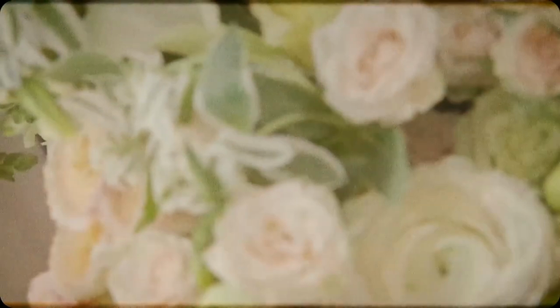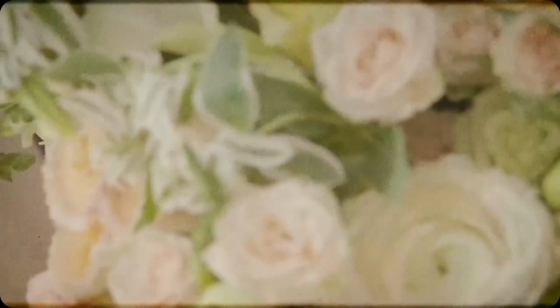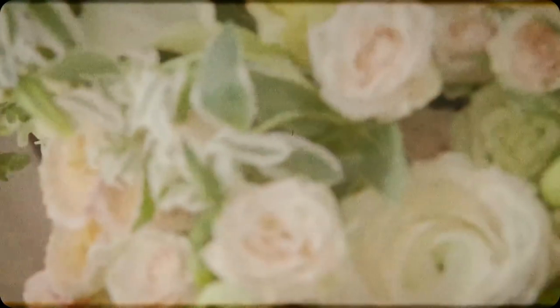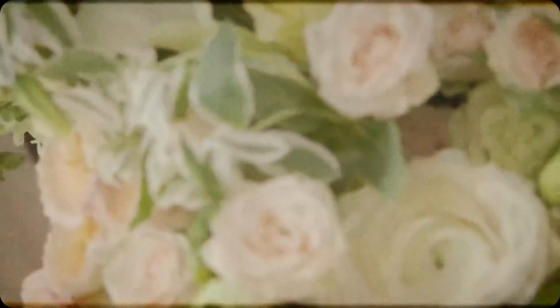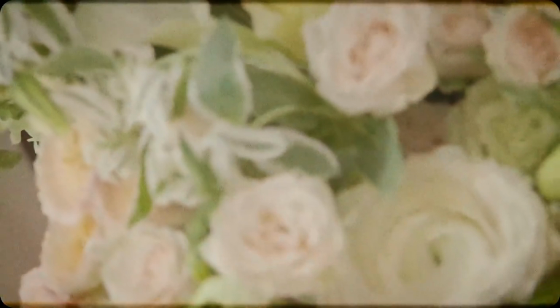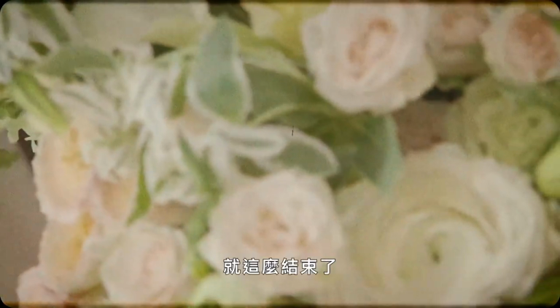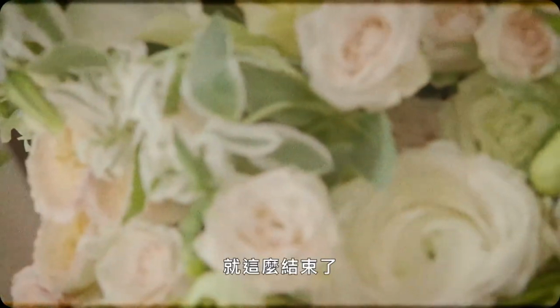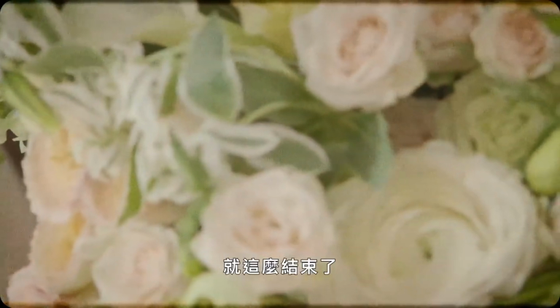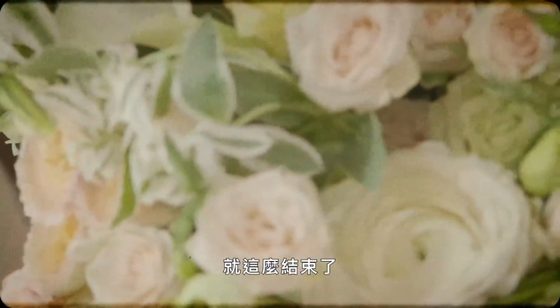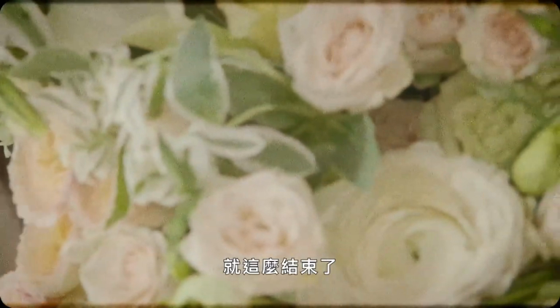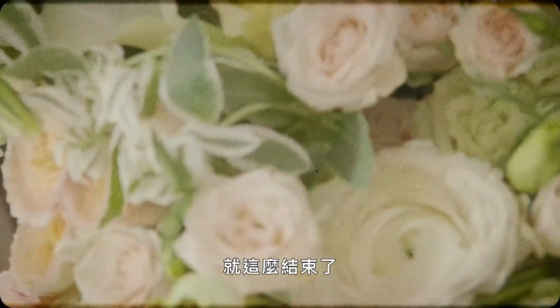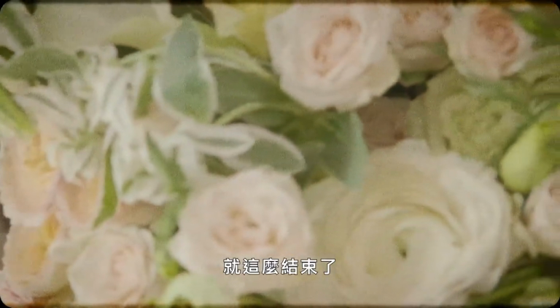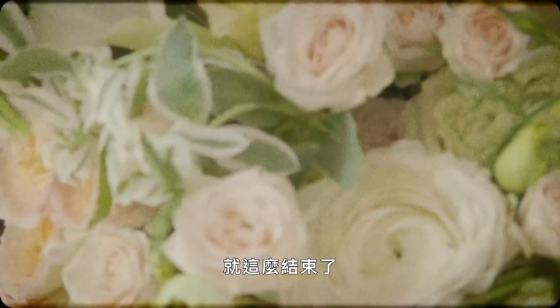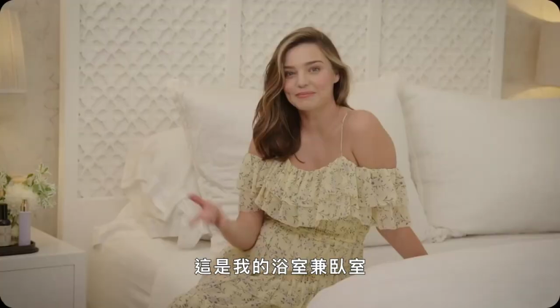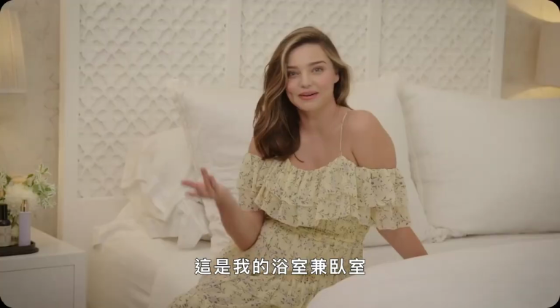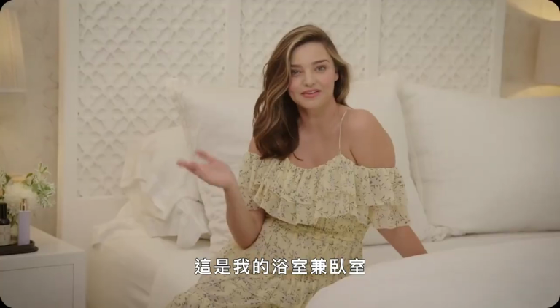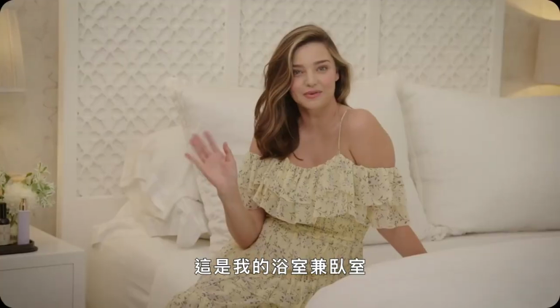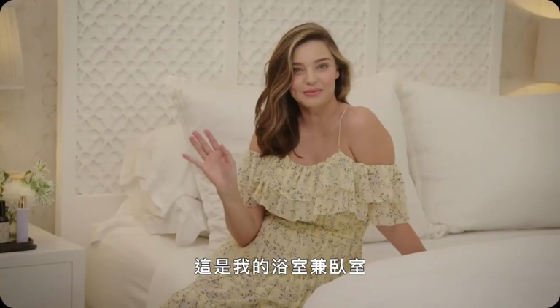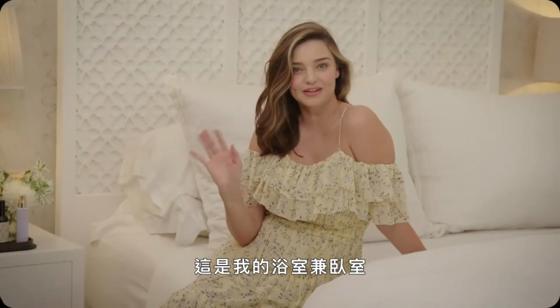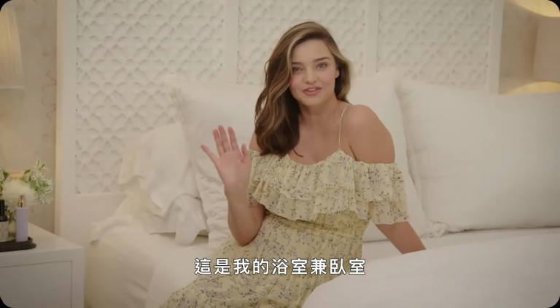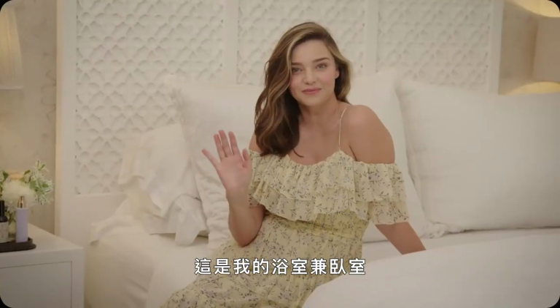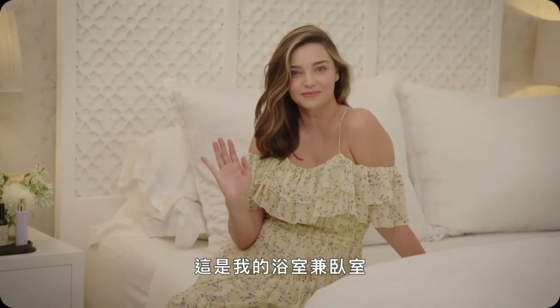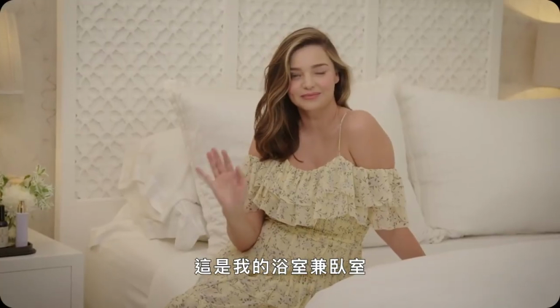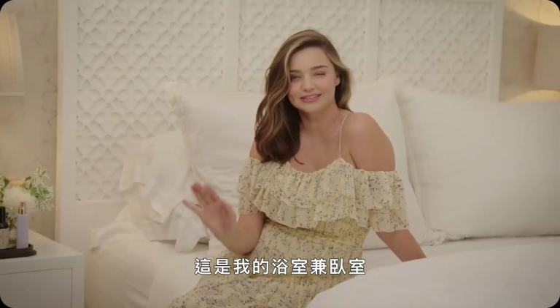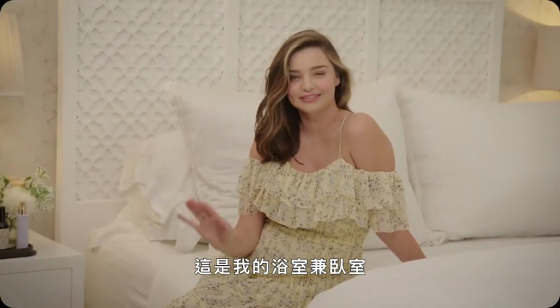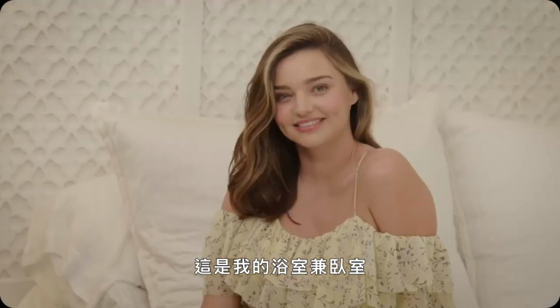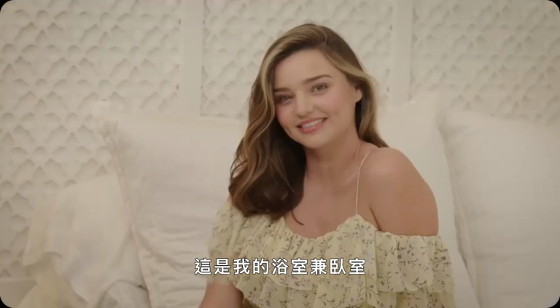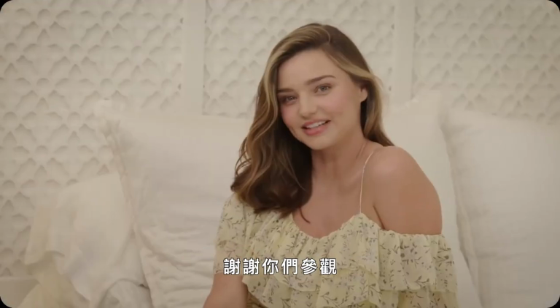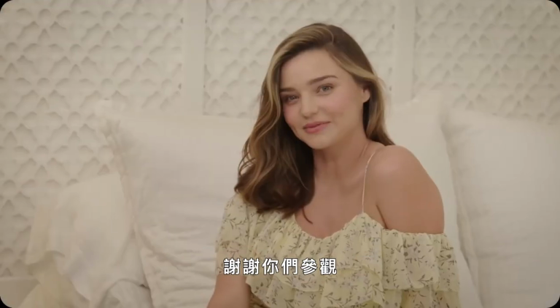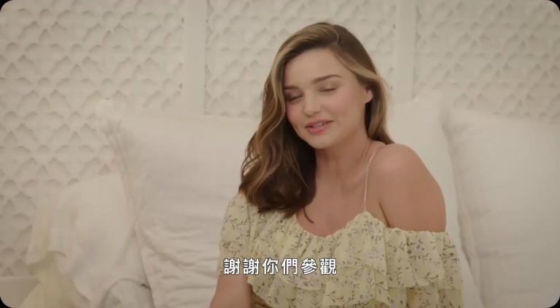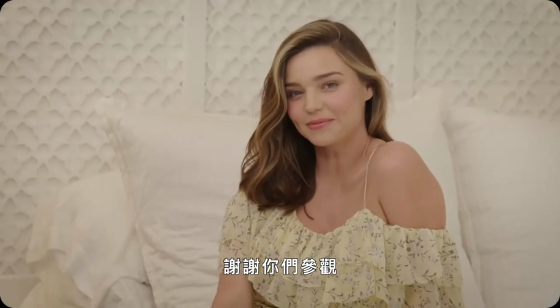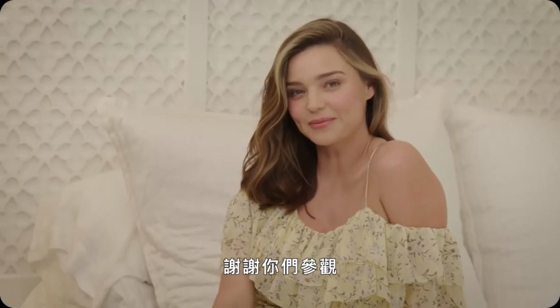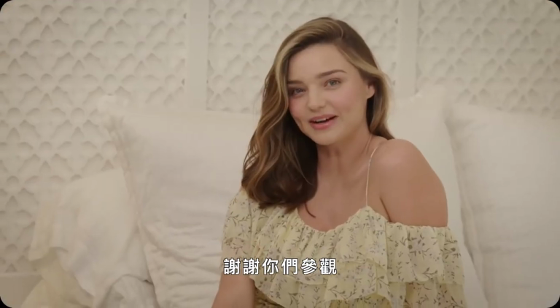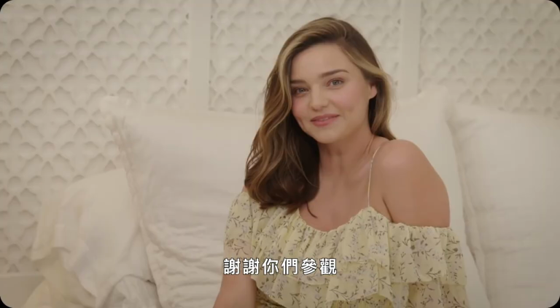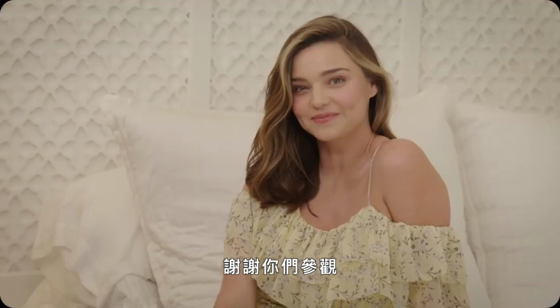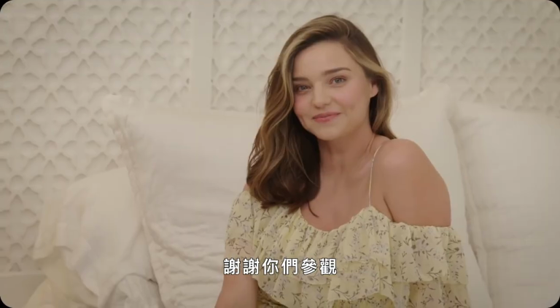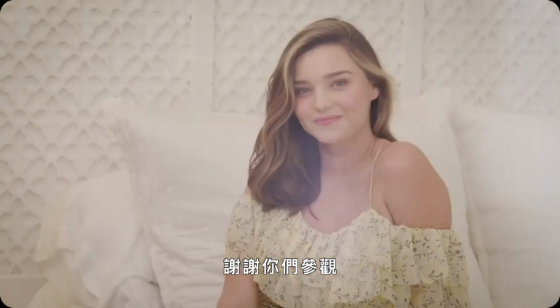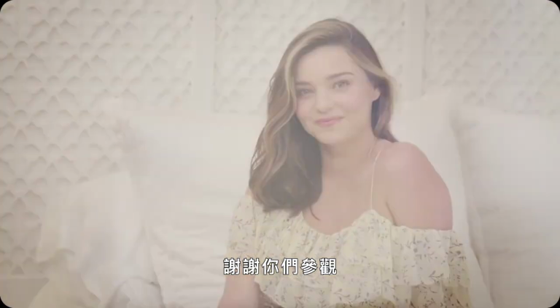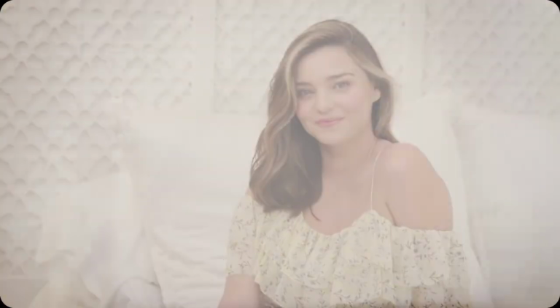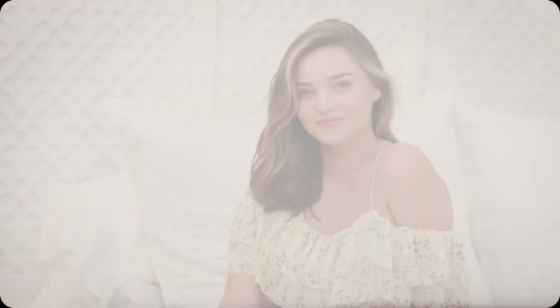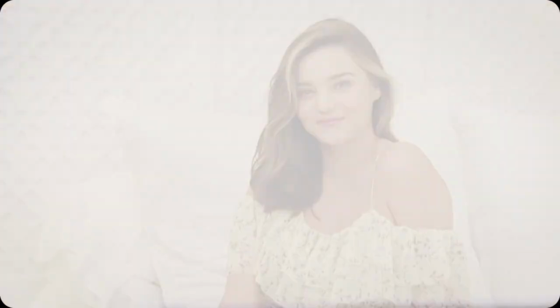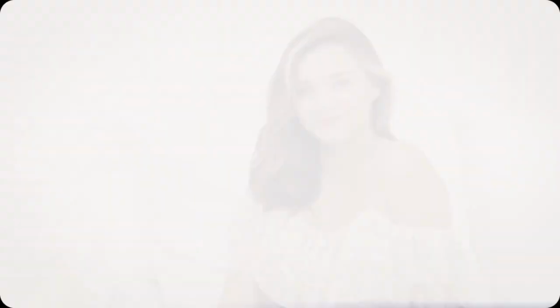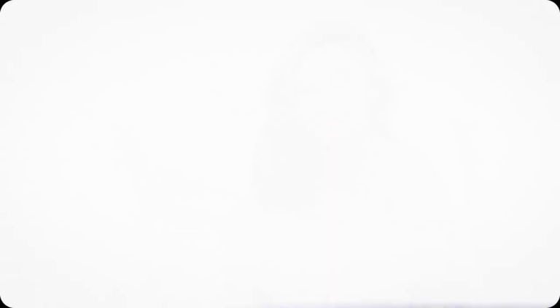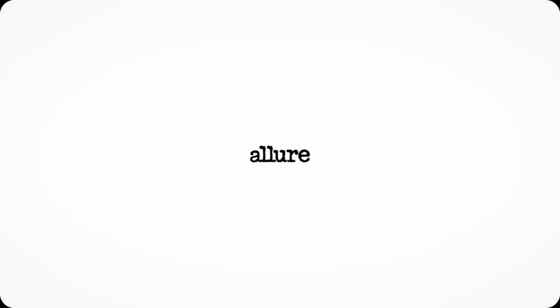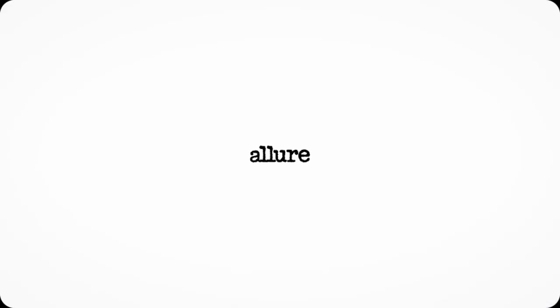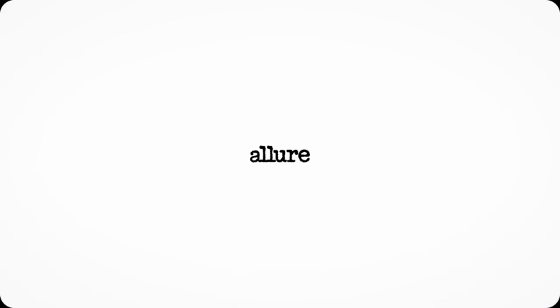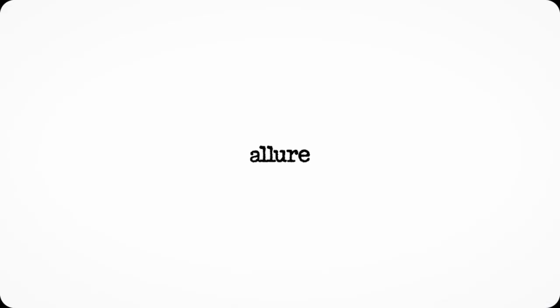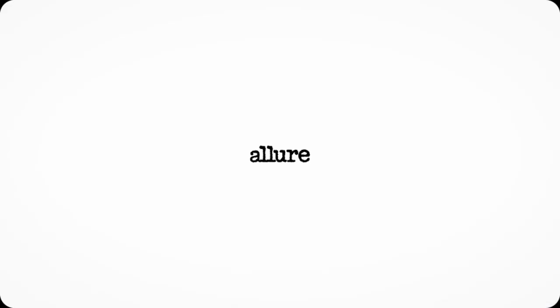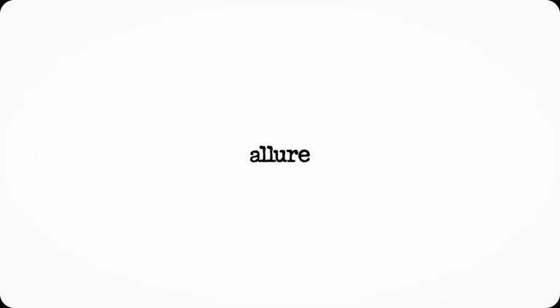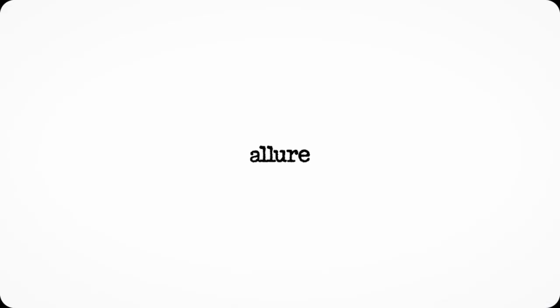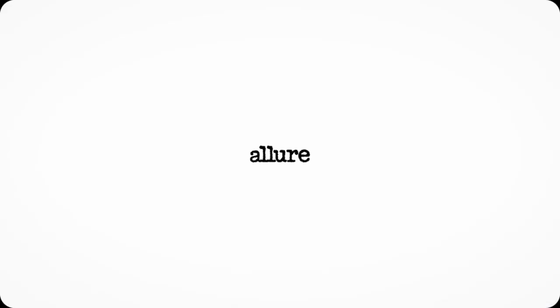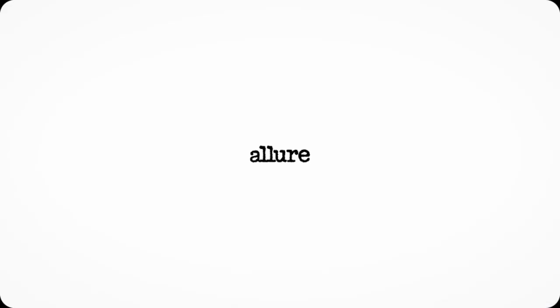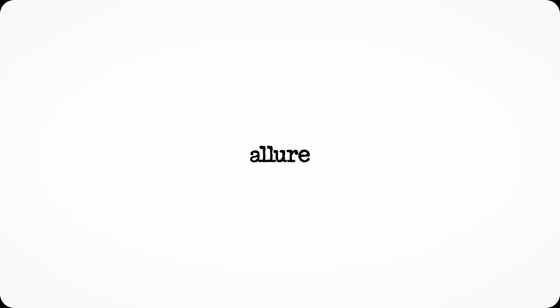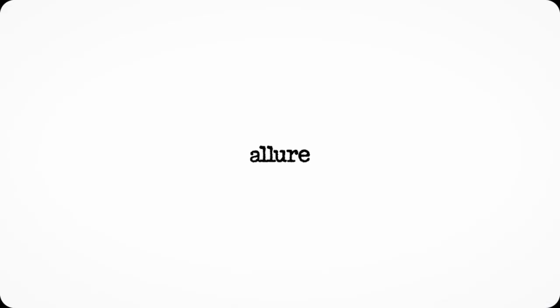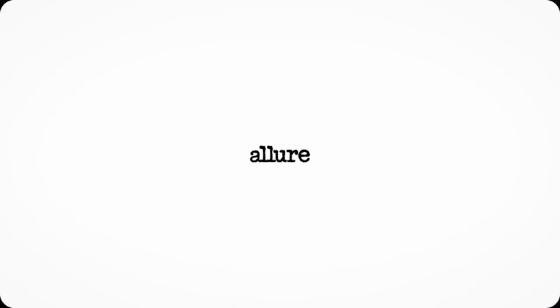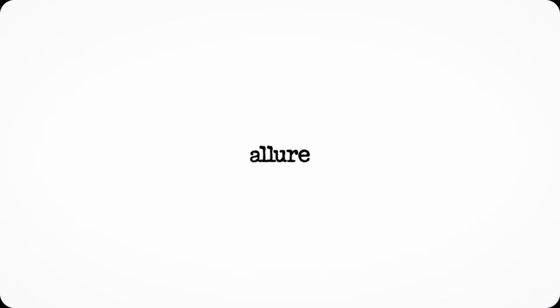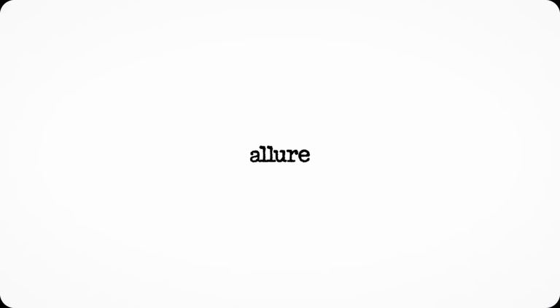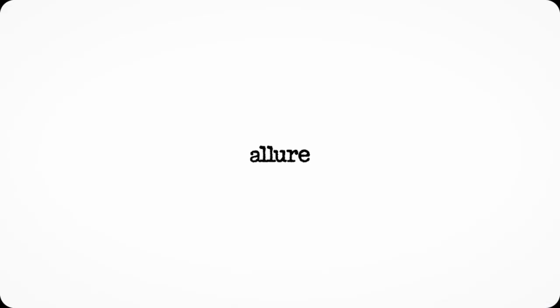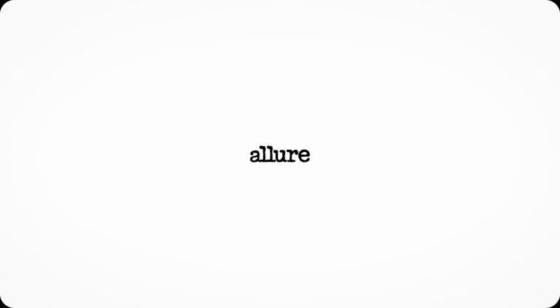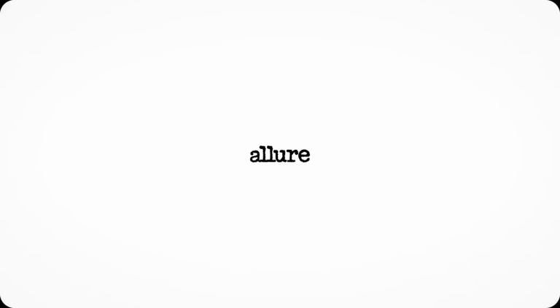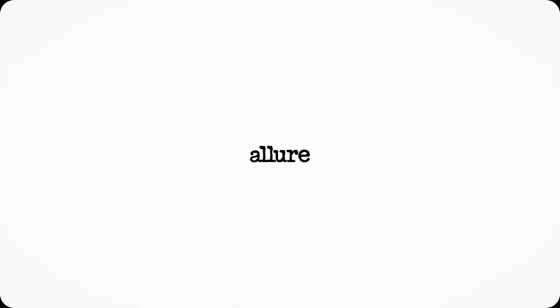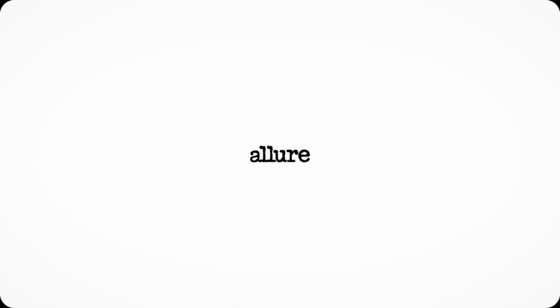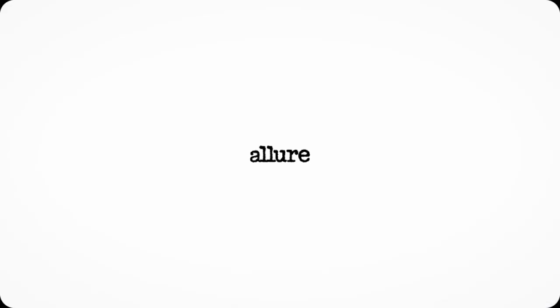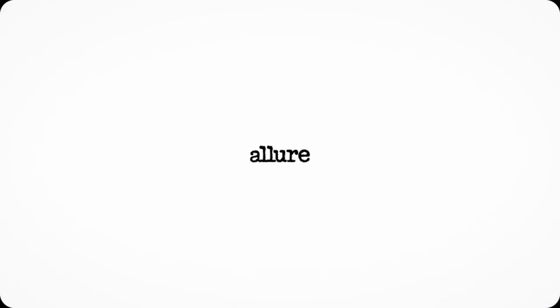So there you have it. That's my bathroom bedroom. Thanks for stopping by. Bye!